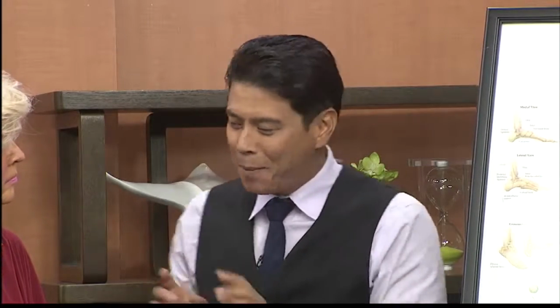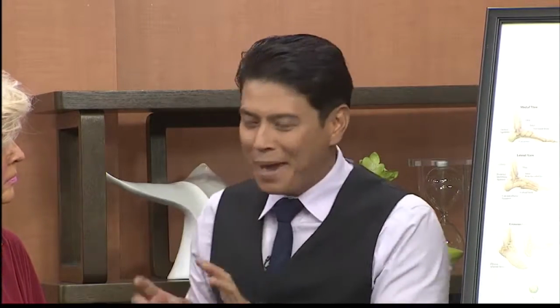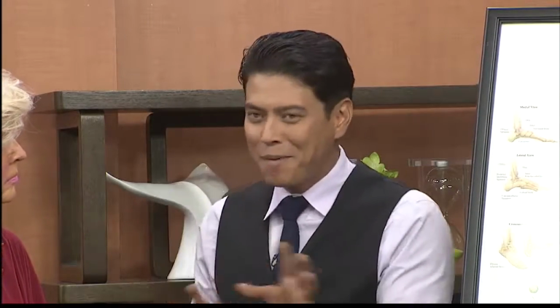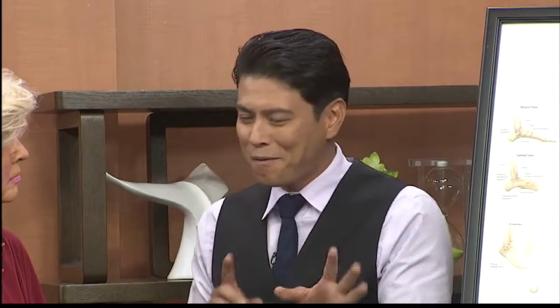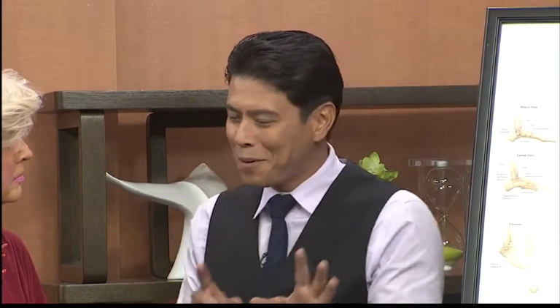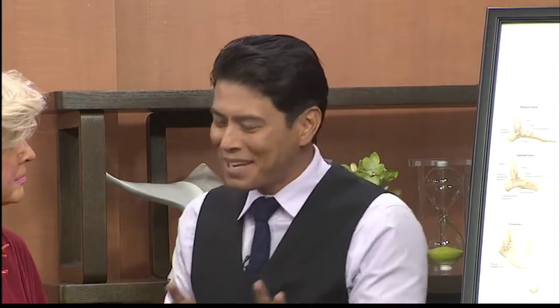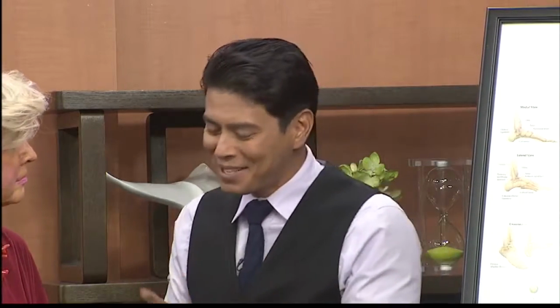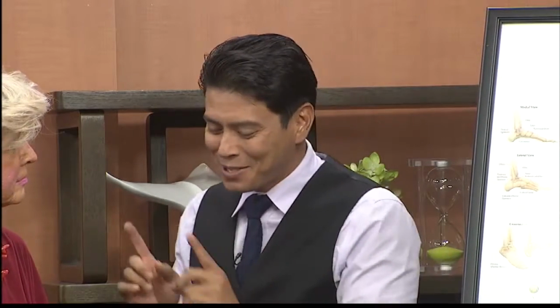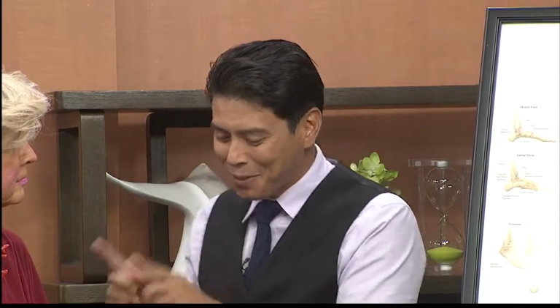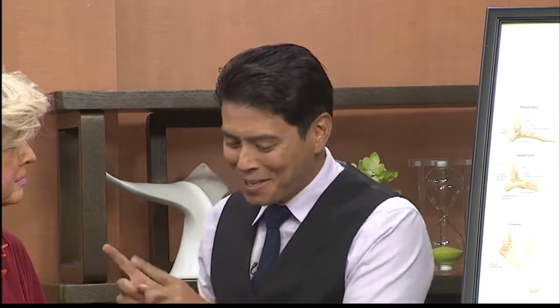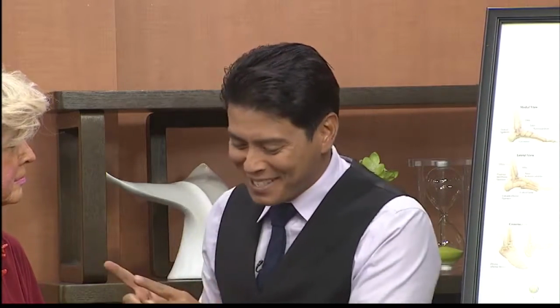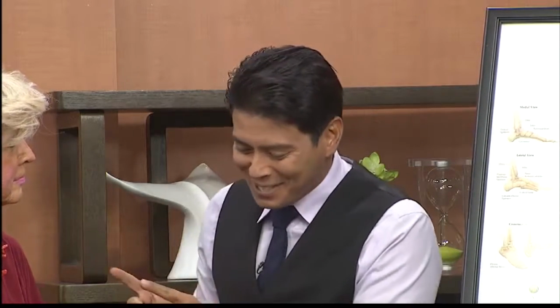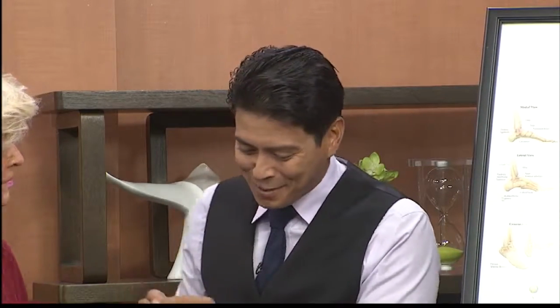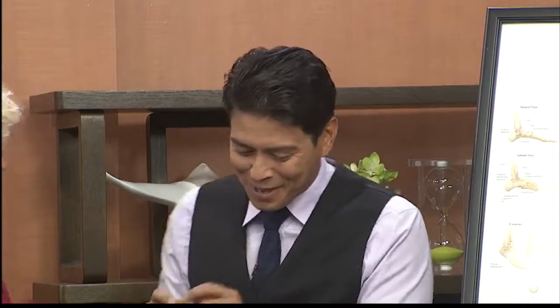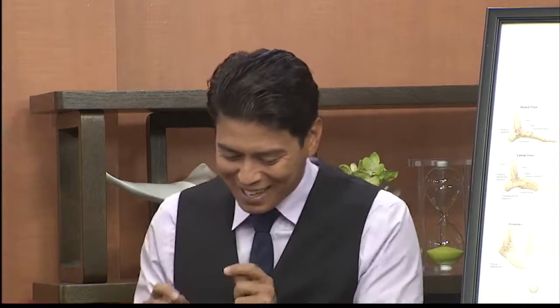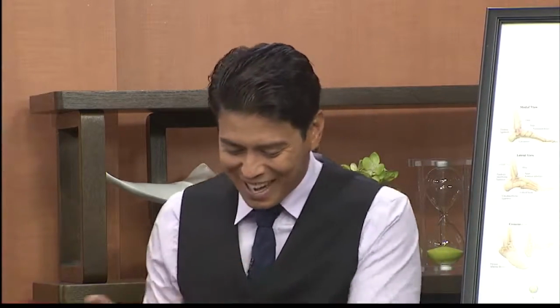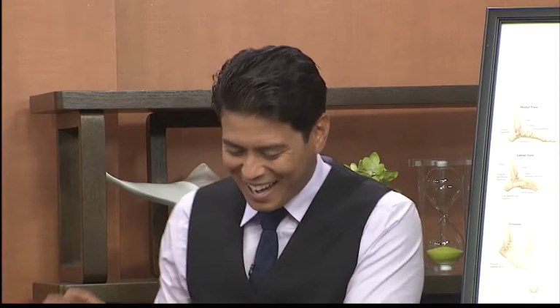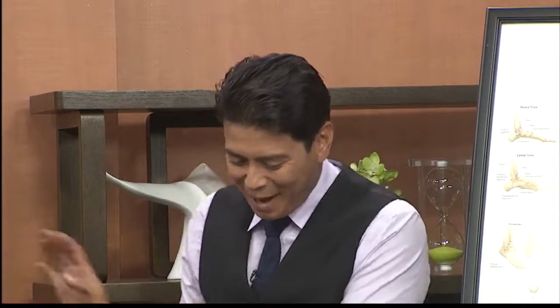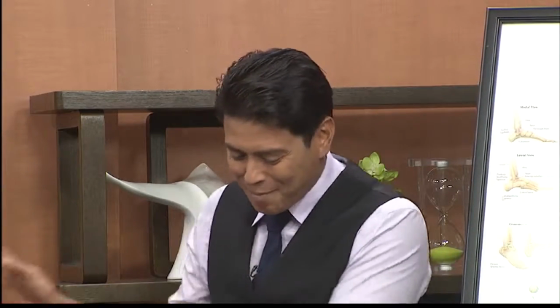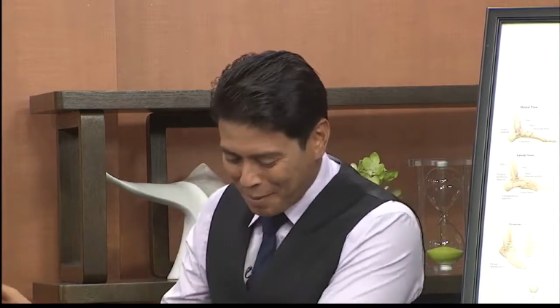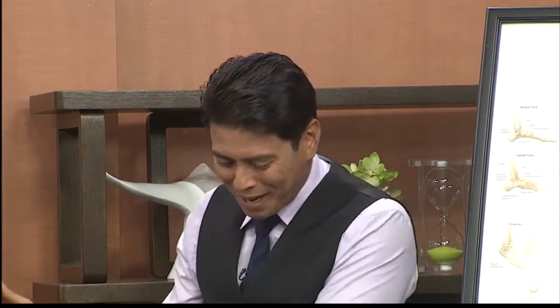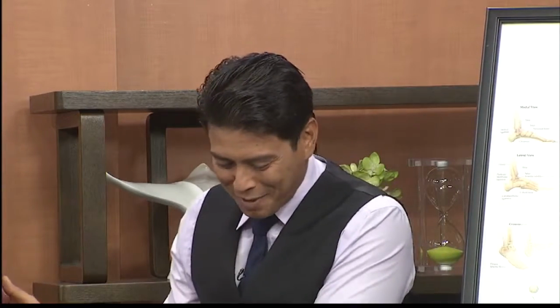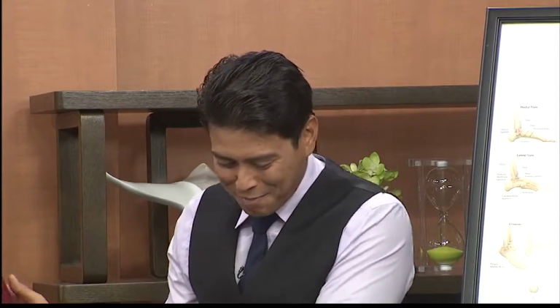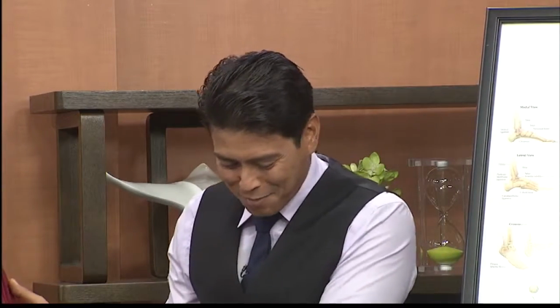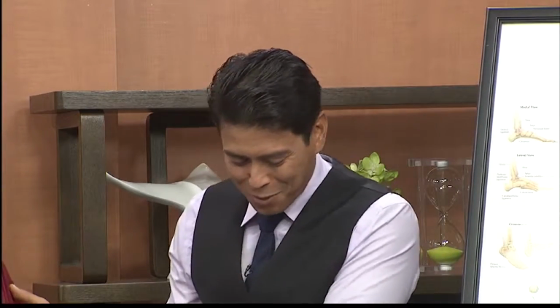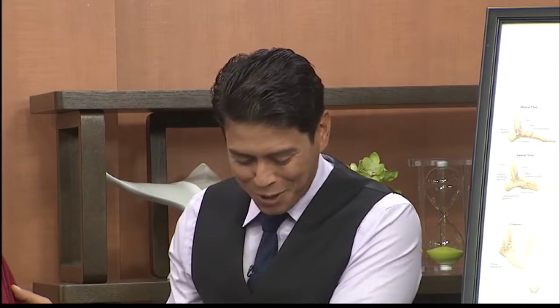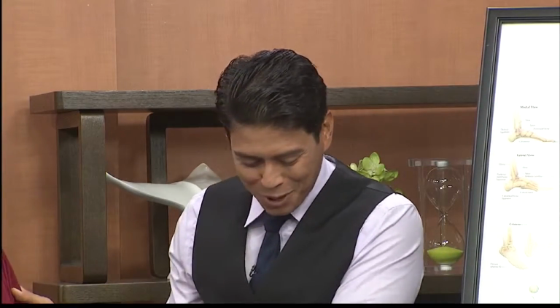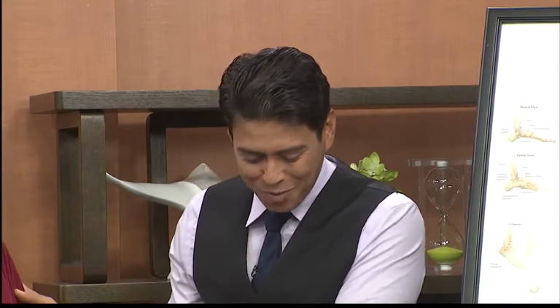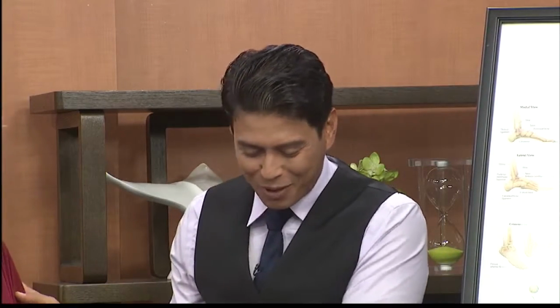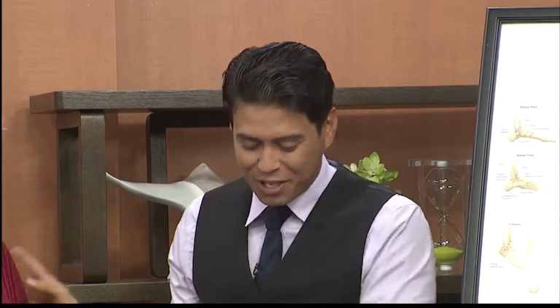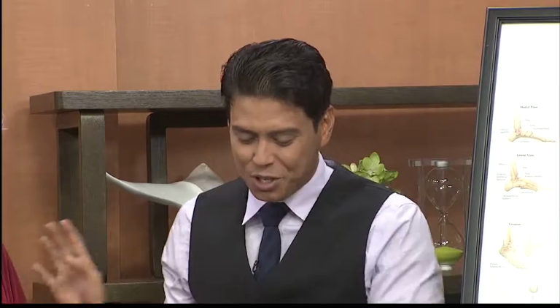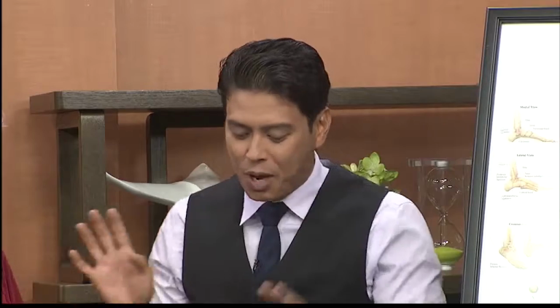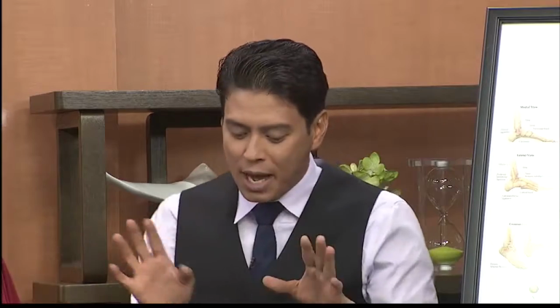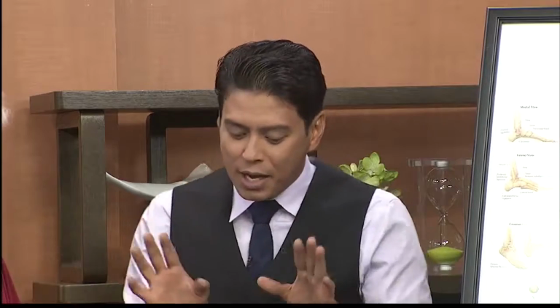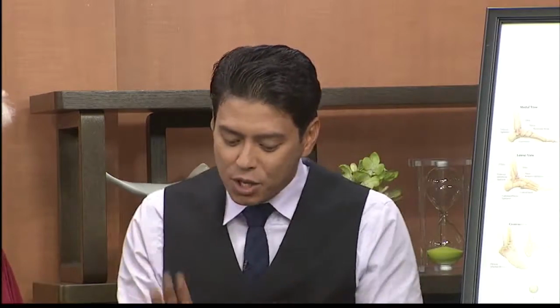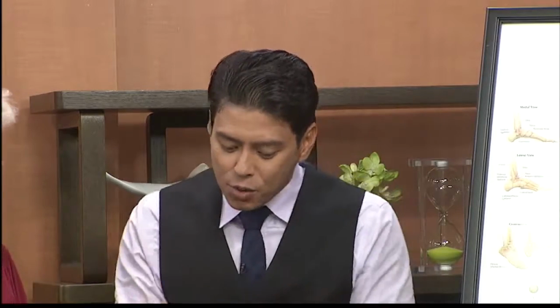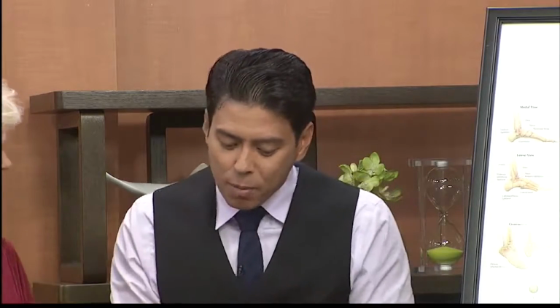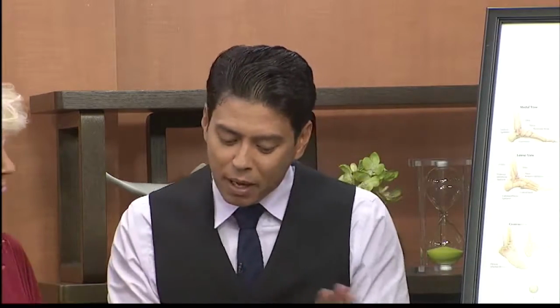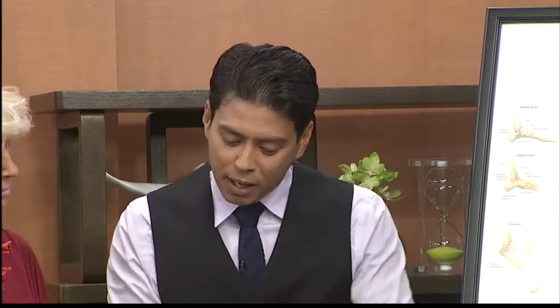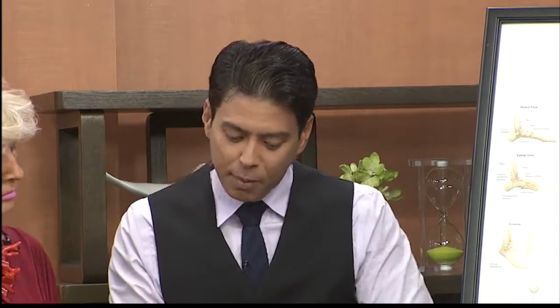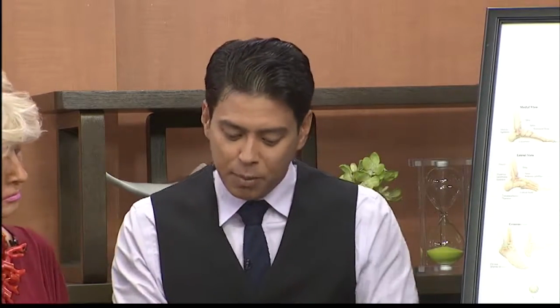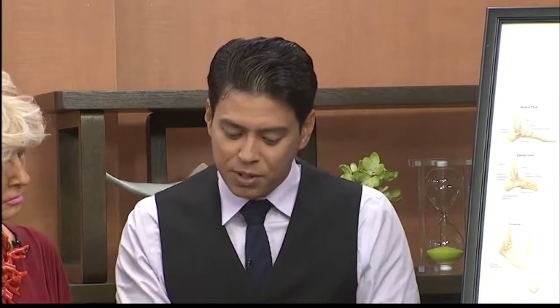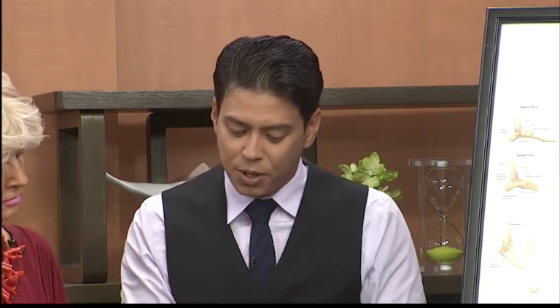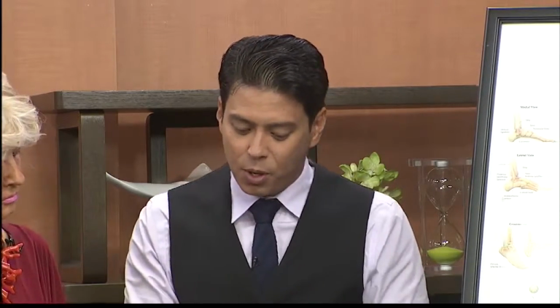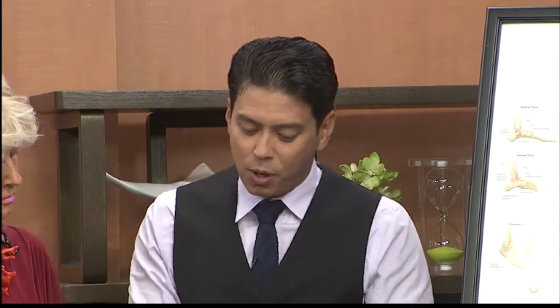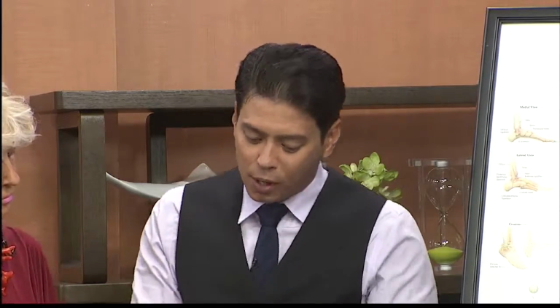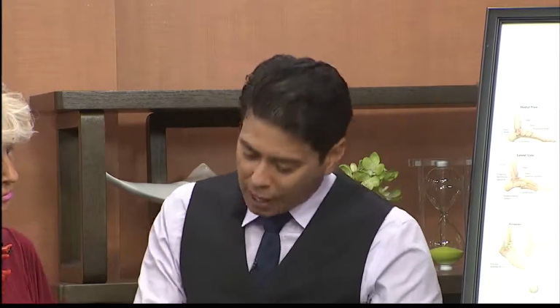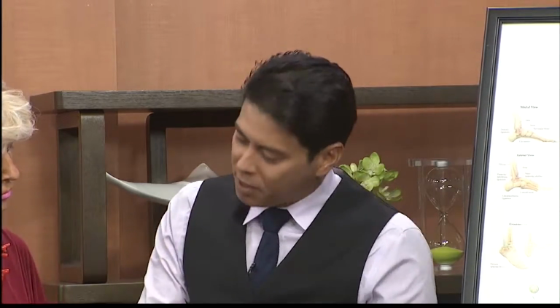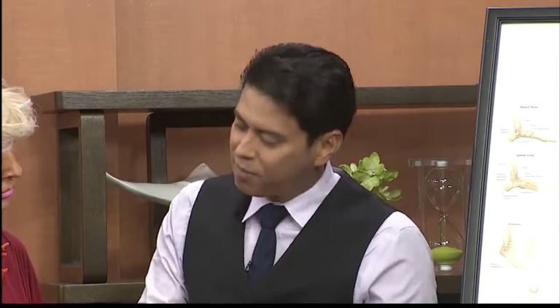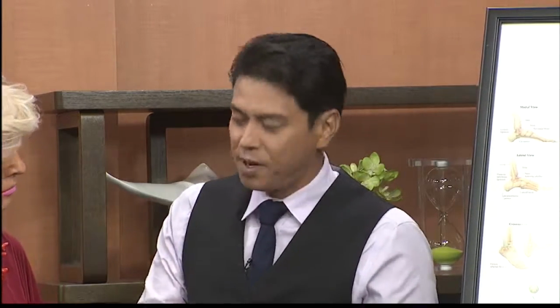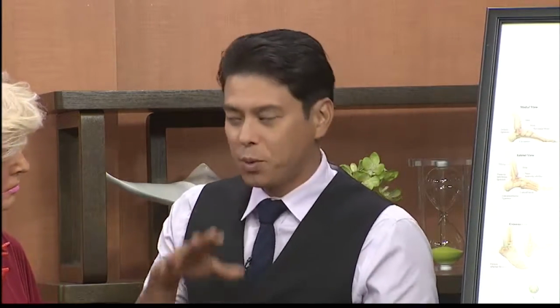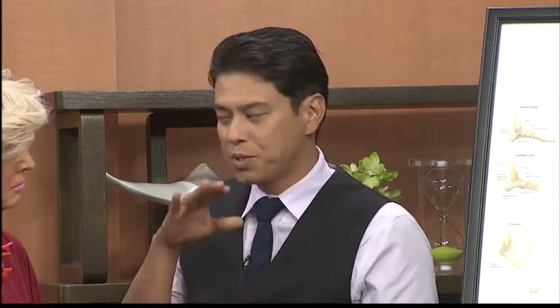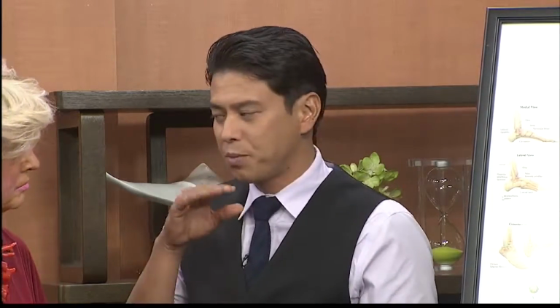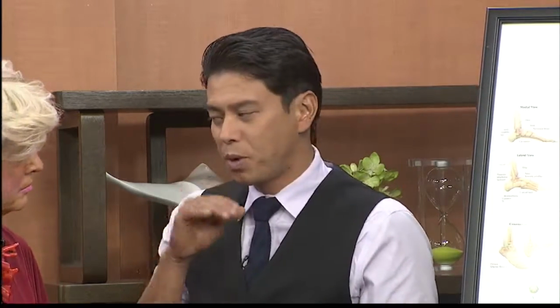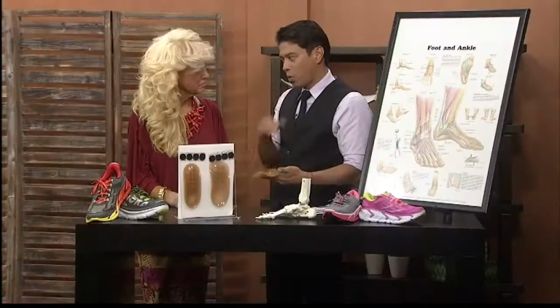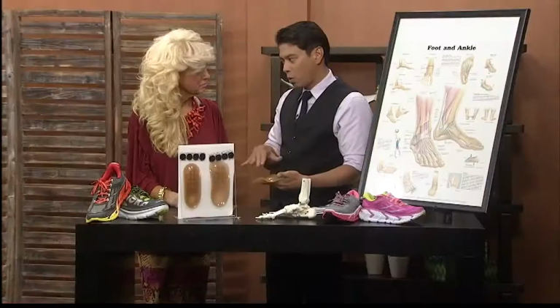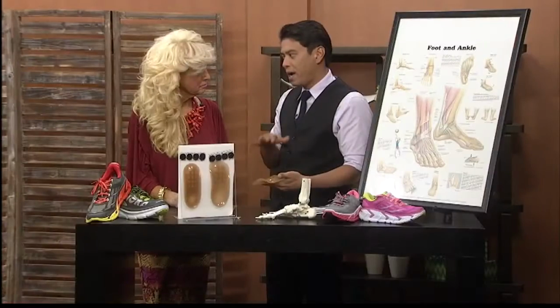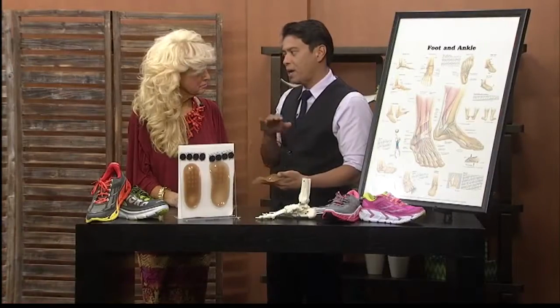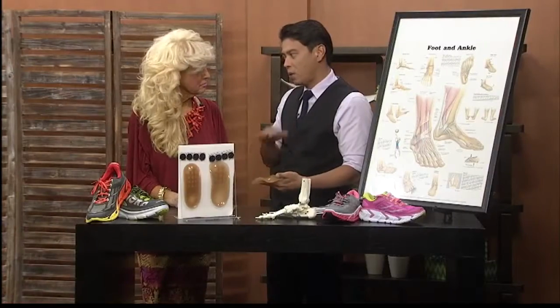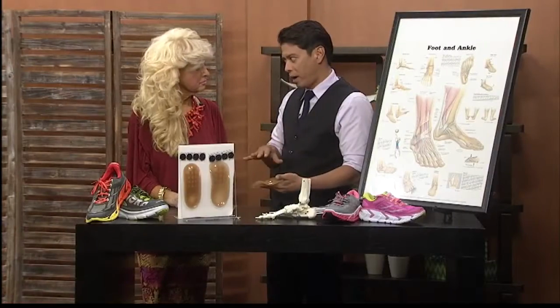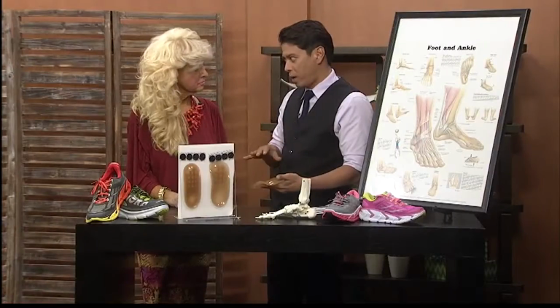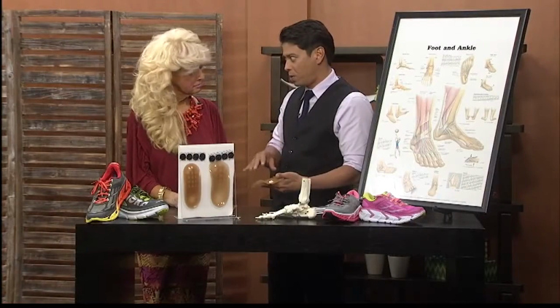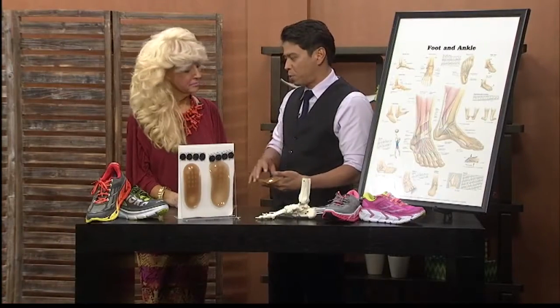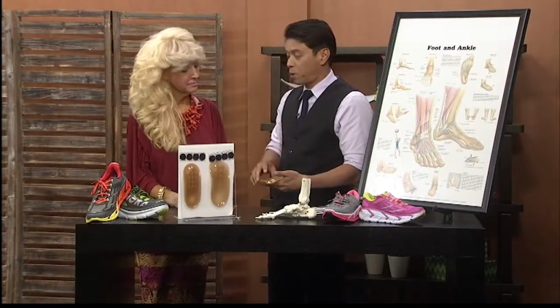But Patty, before we get into this, I wanted to tell you something — I'm kind of throwing a curveball at you. About a couple months ago, you got me fitted with some great arch supports.